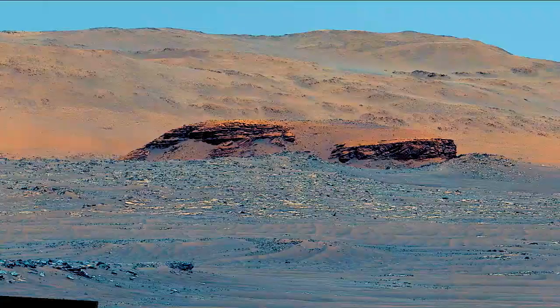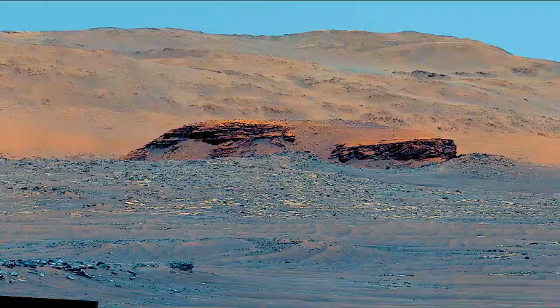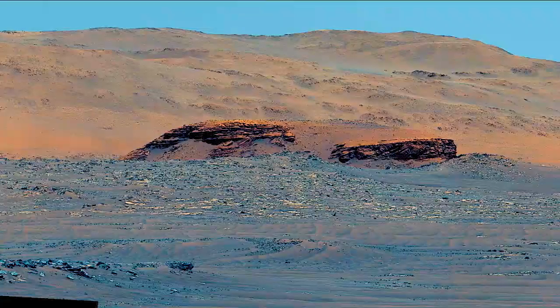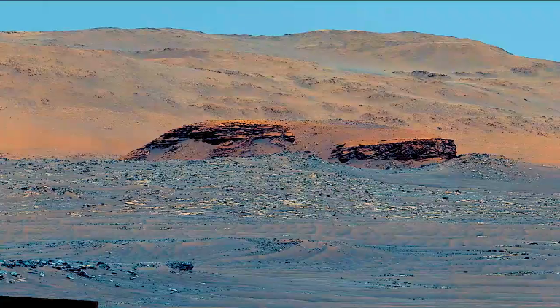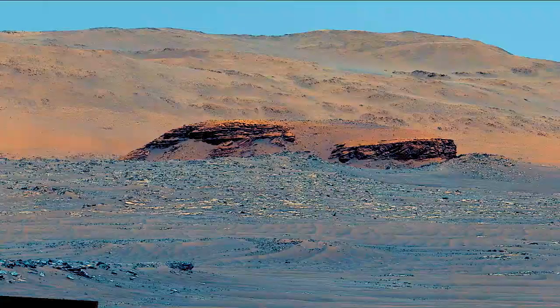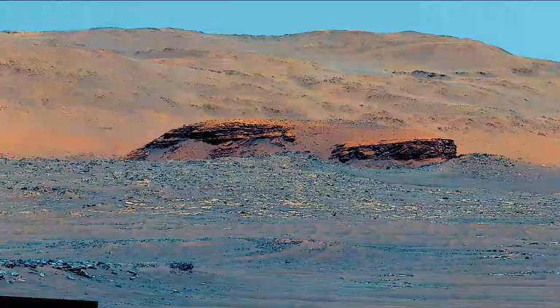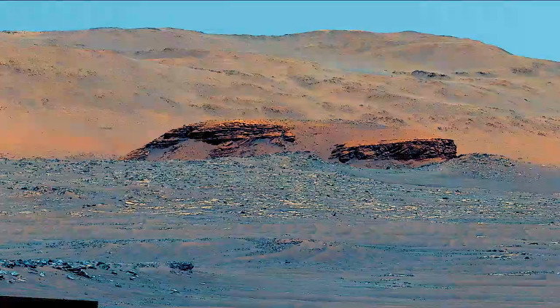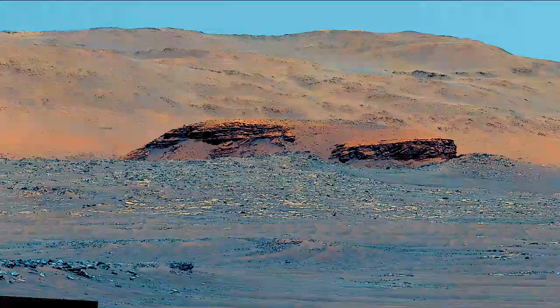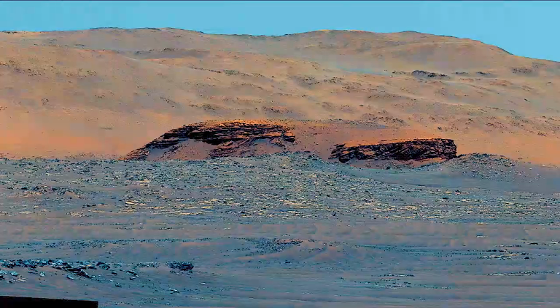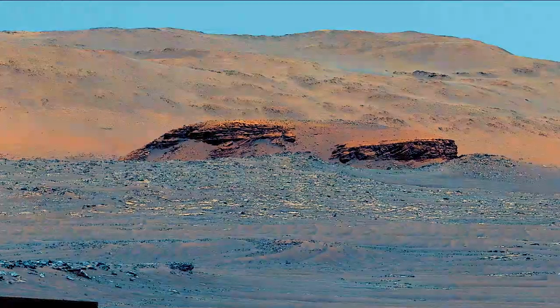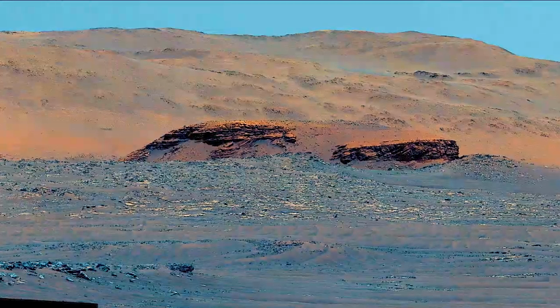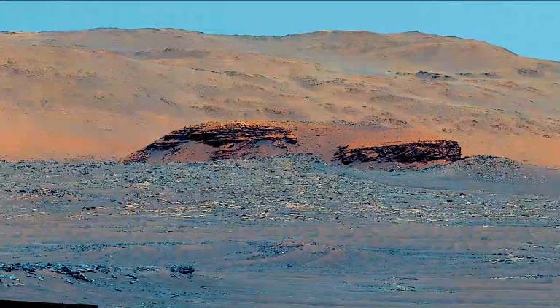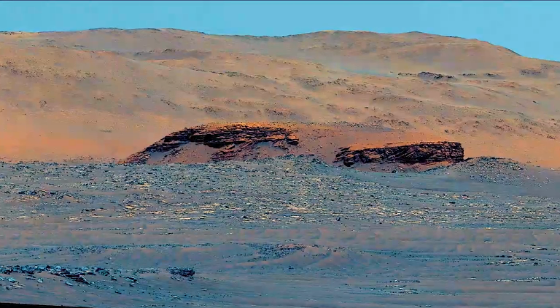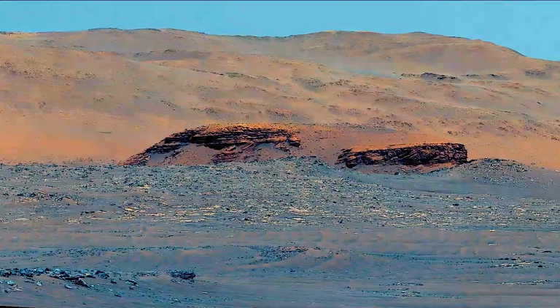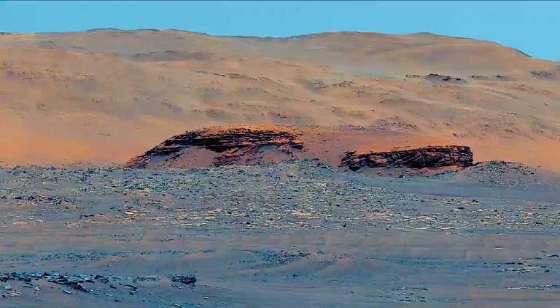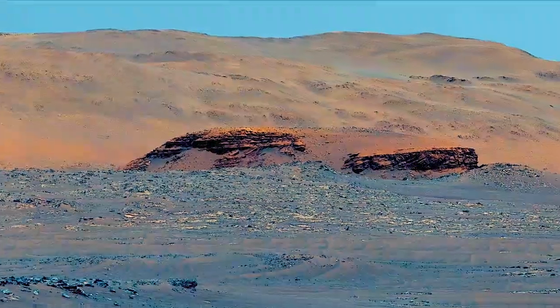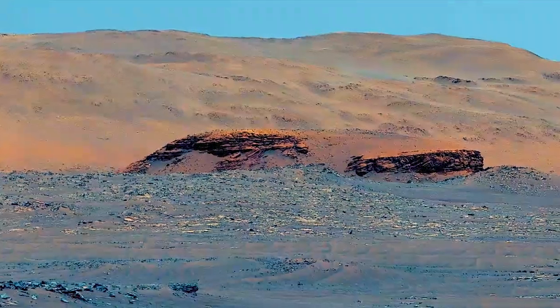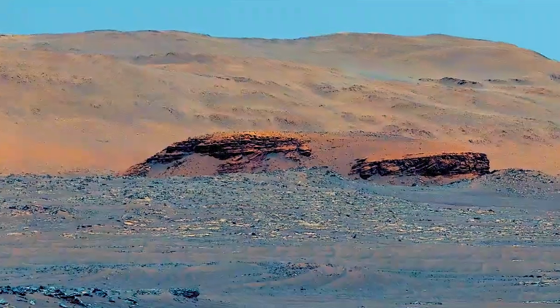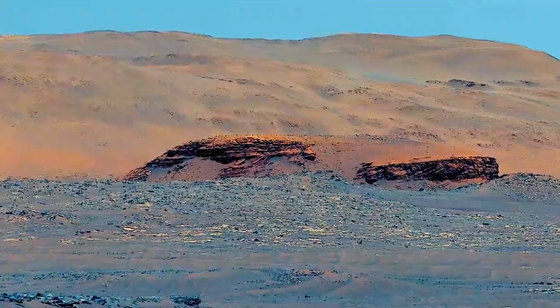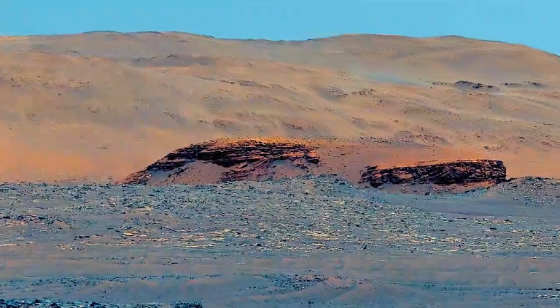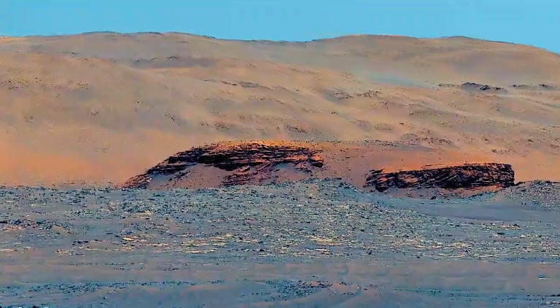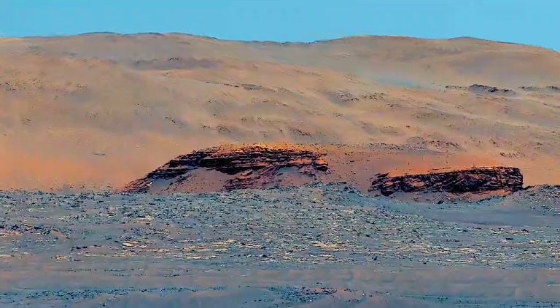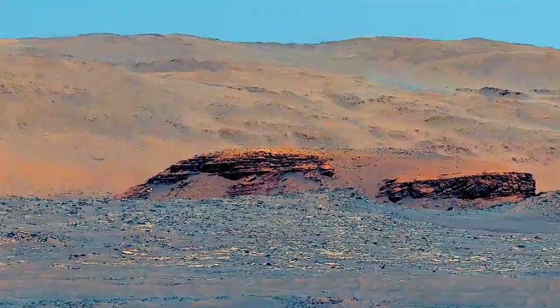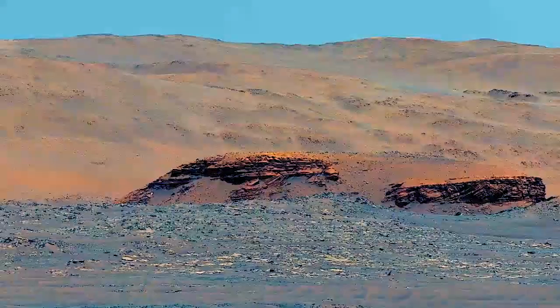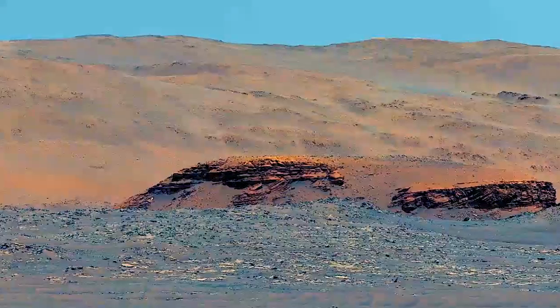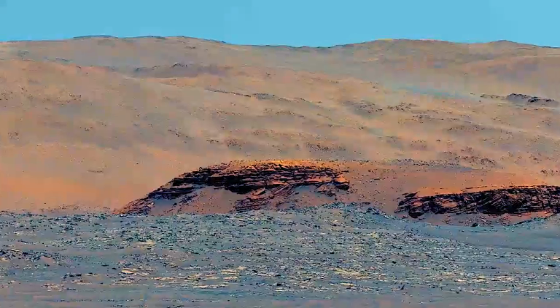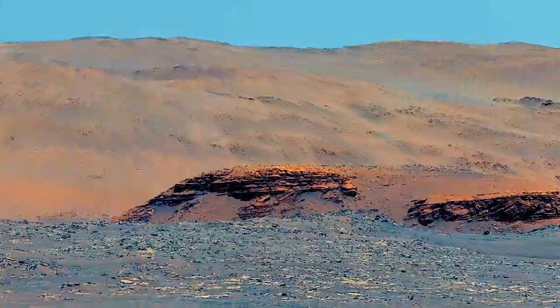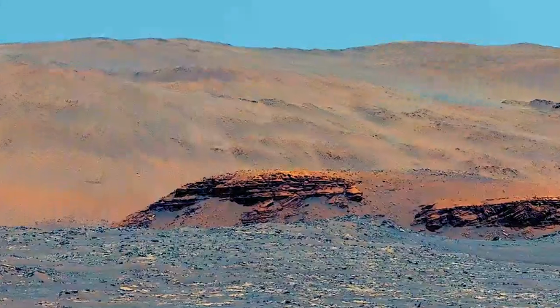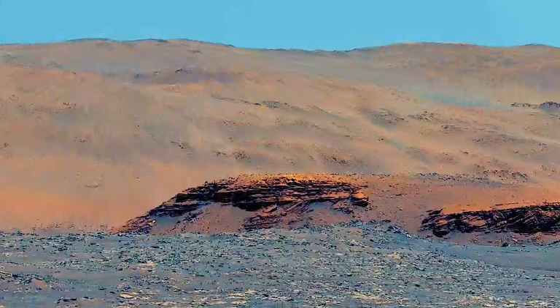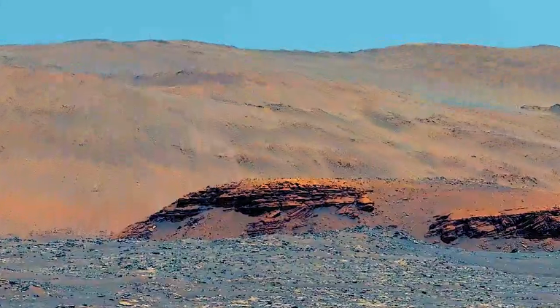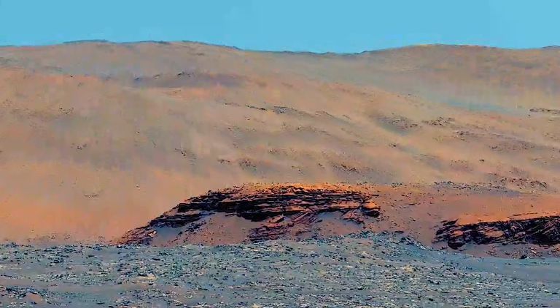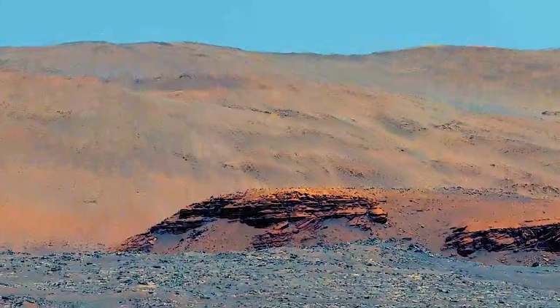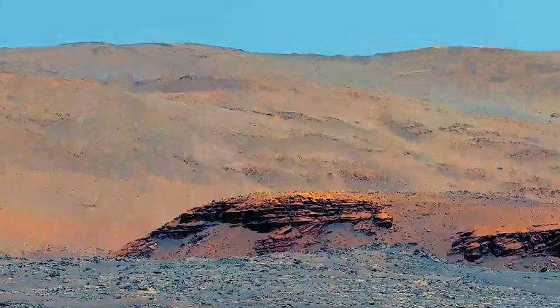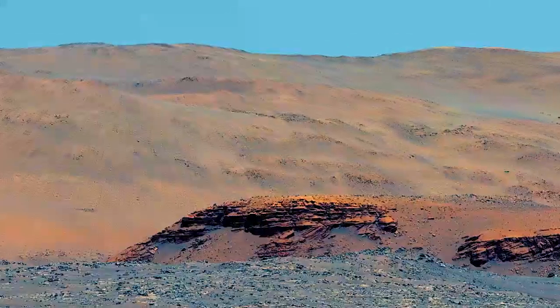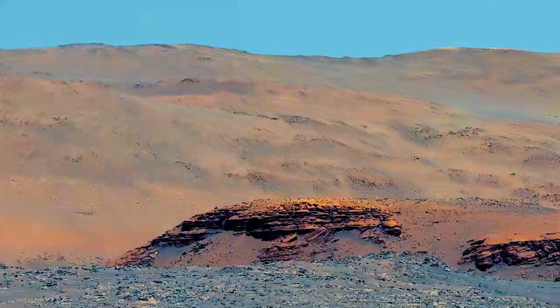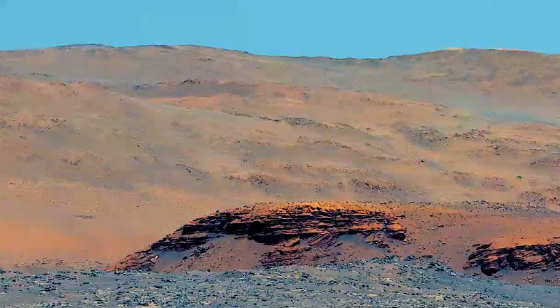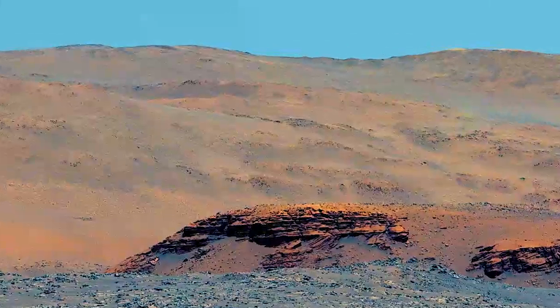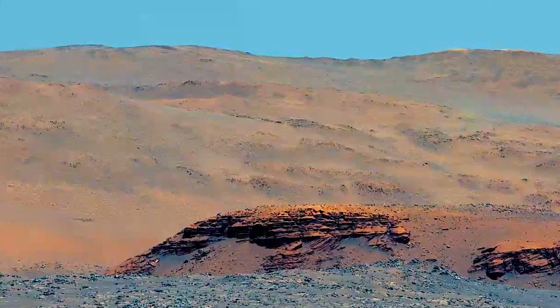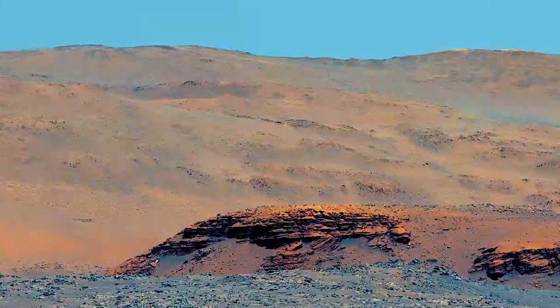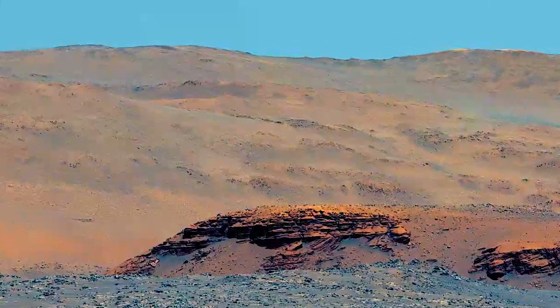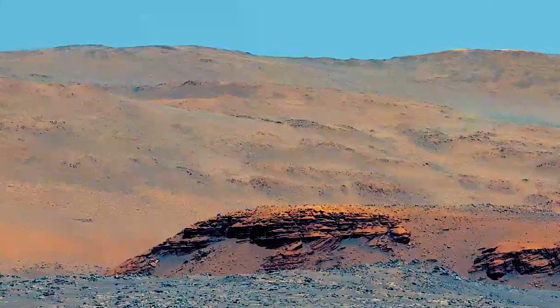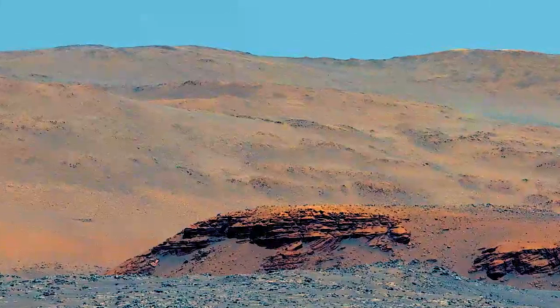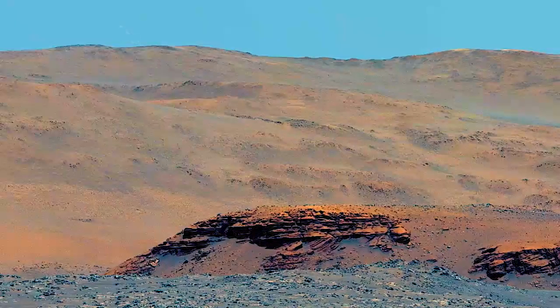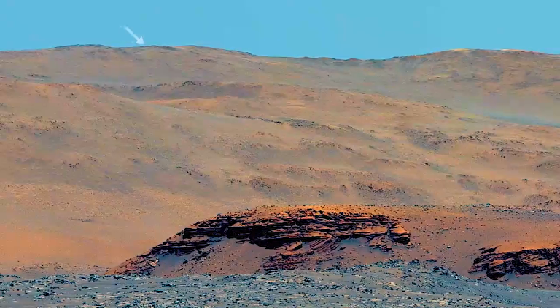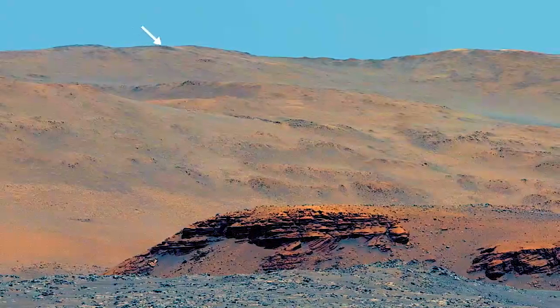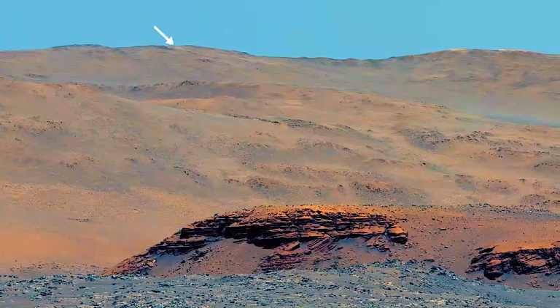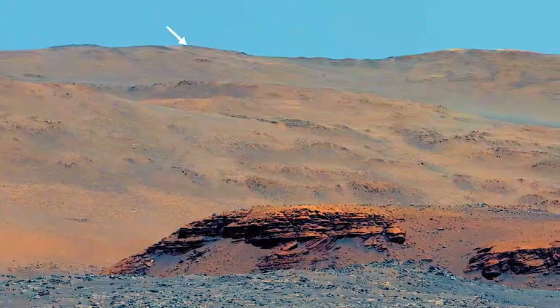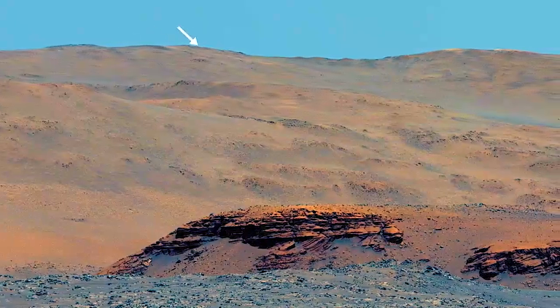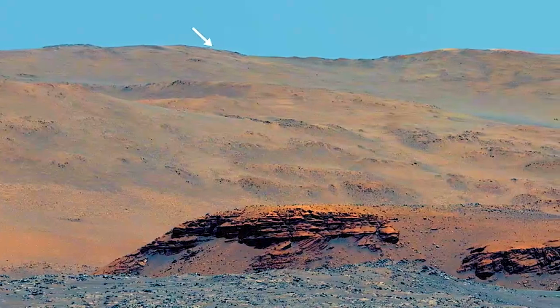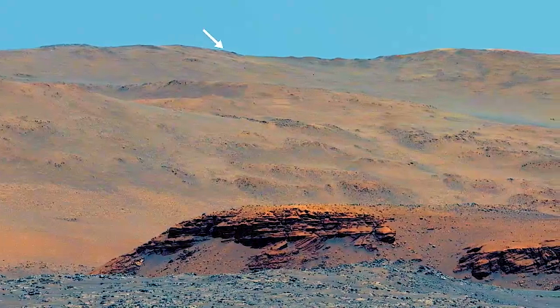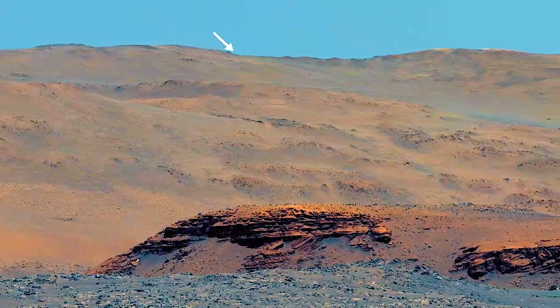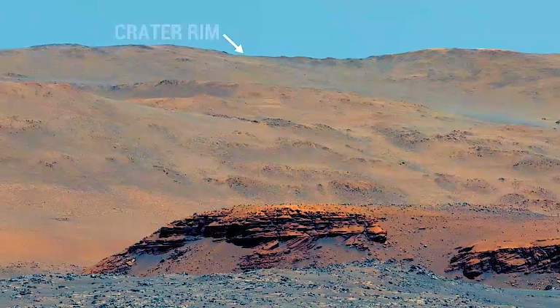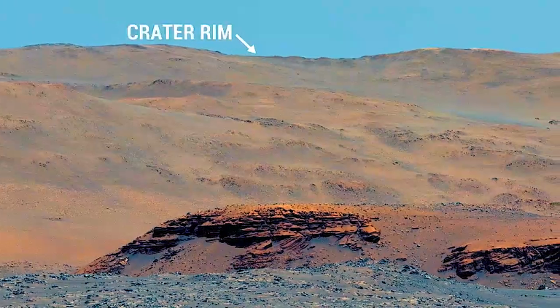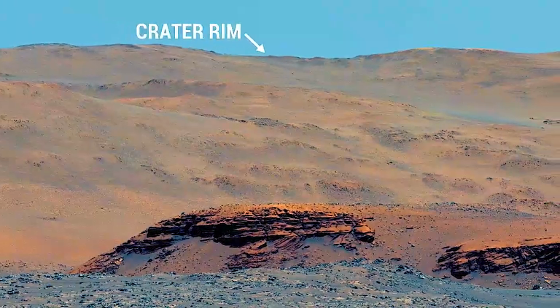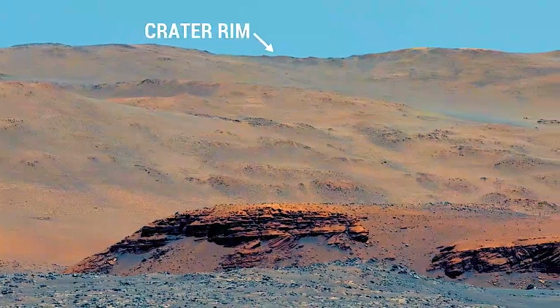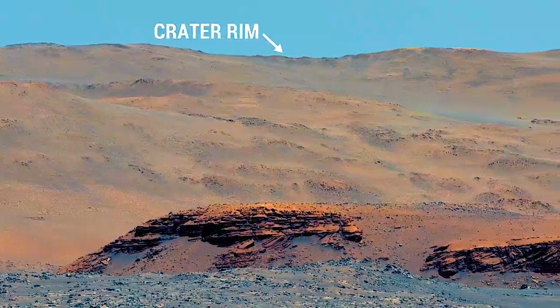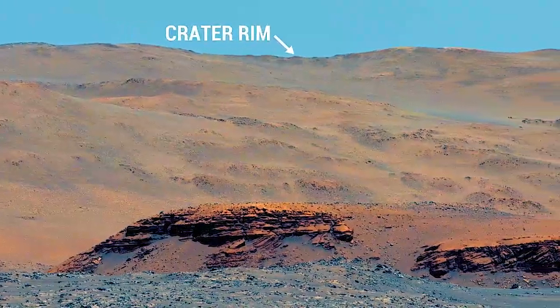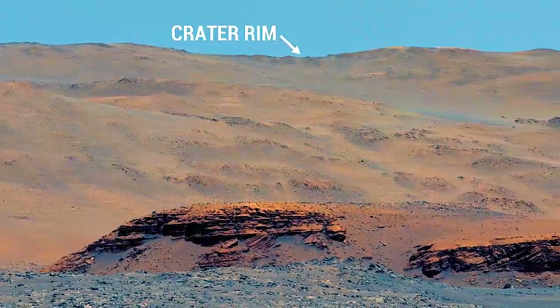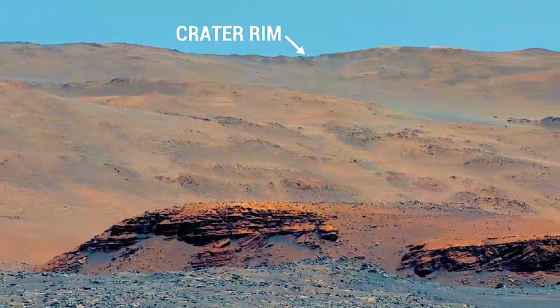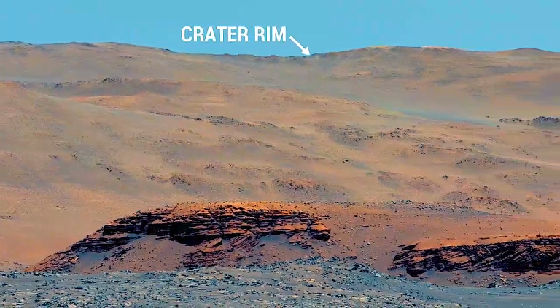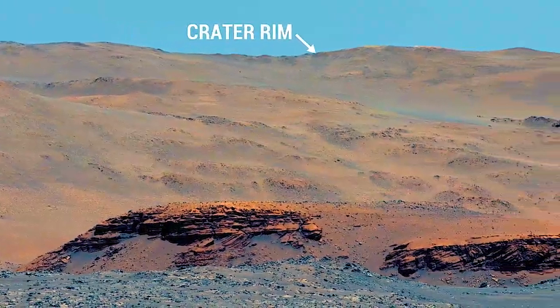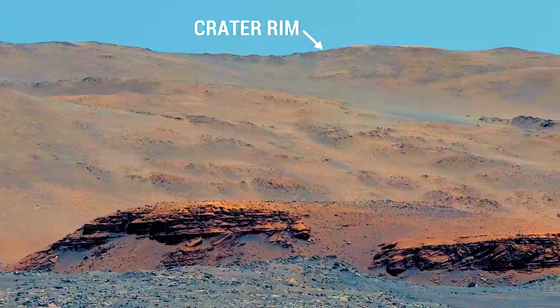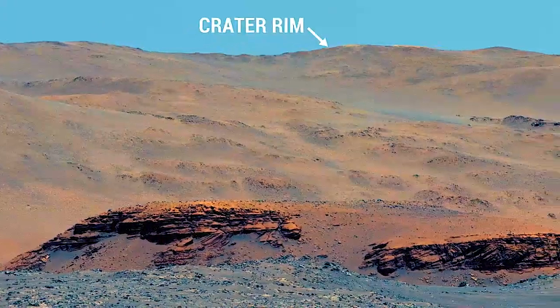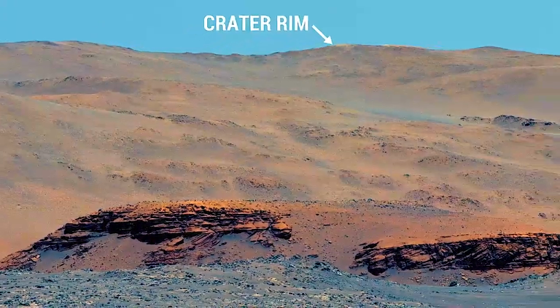The mountains that you see in the background are the rim of the crater. They're more than half a mile high and about six miles away.